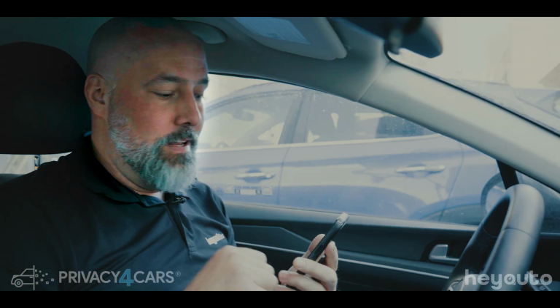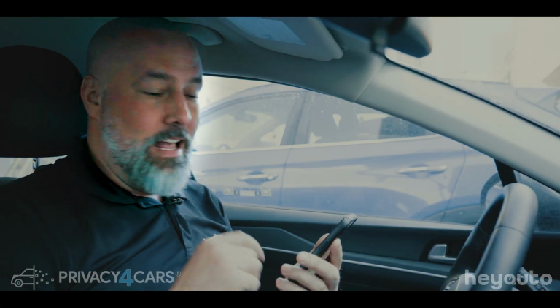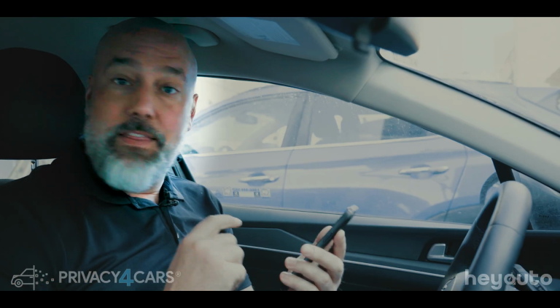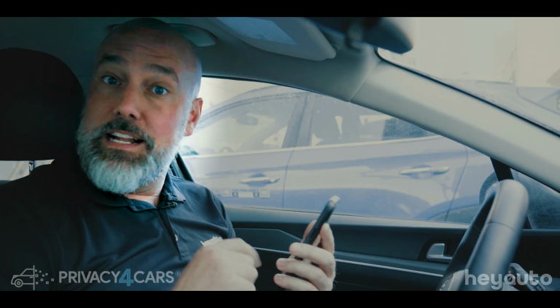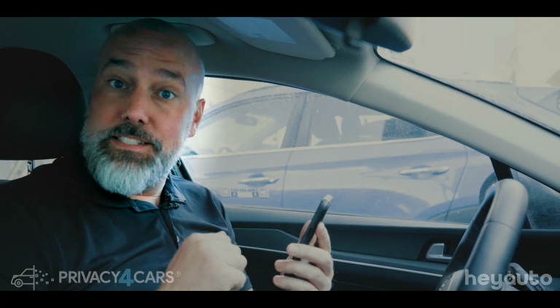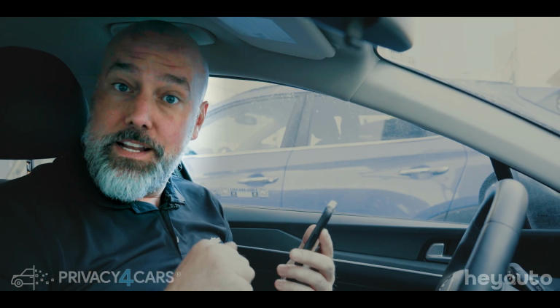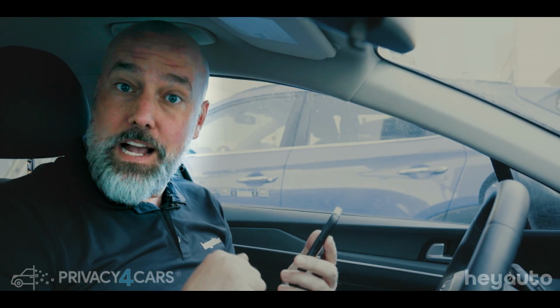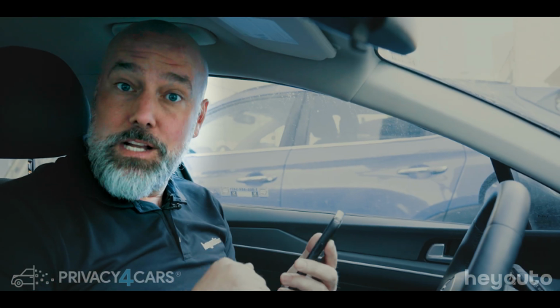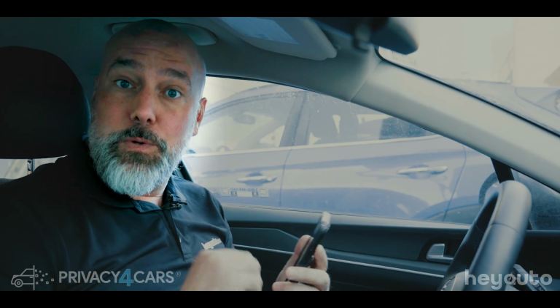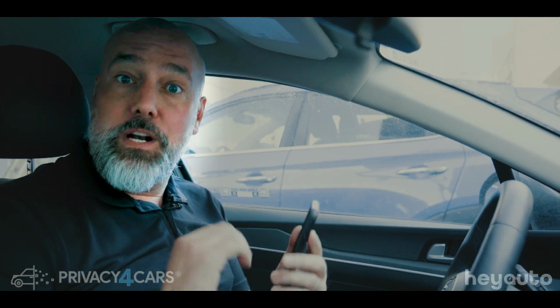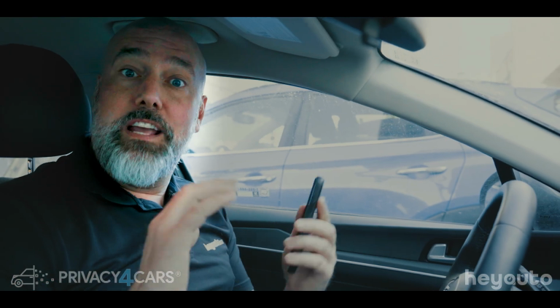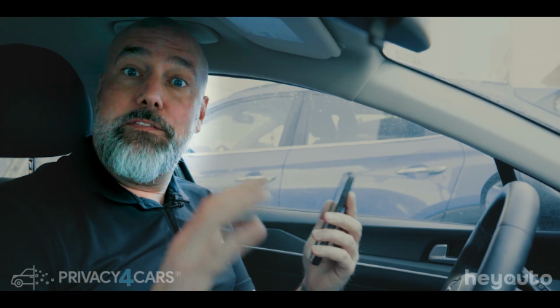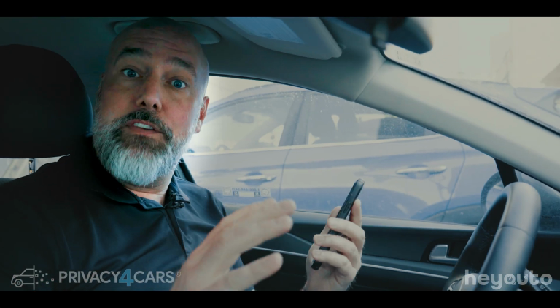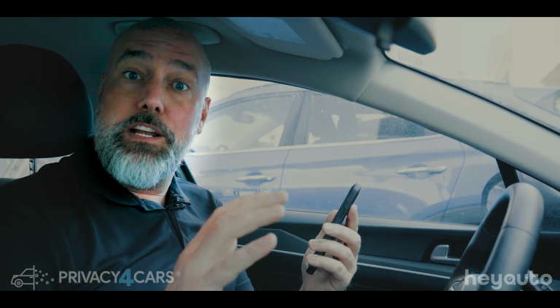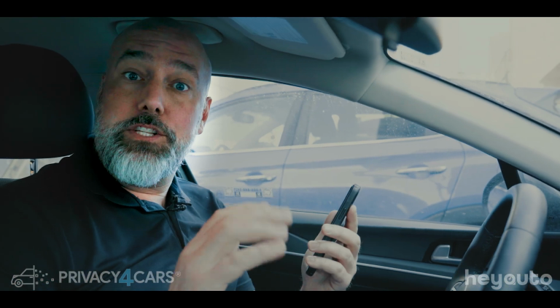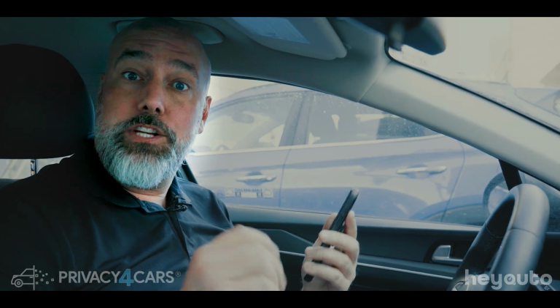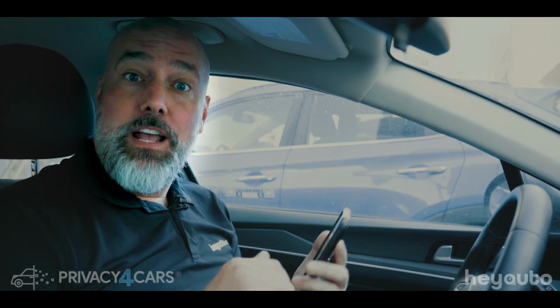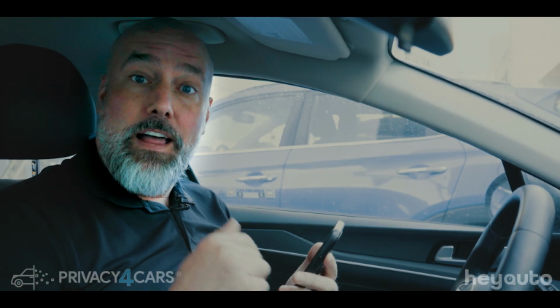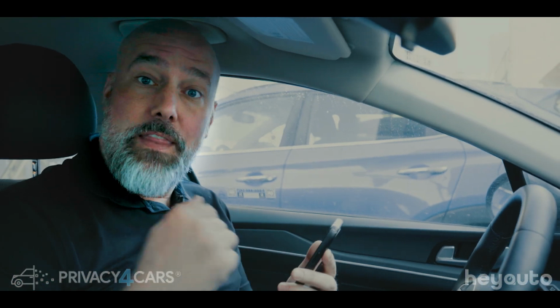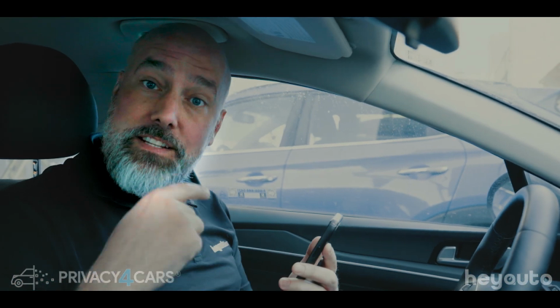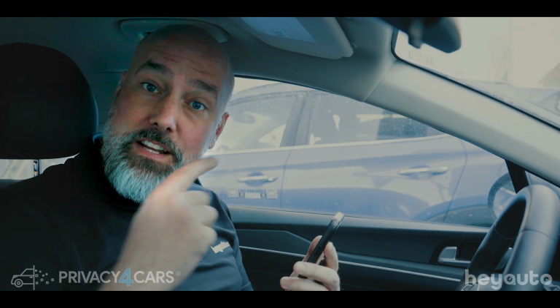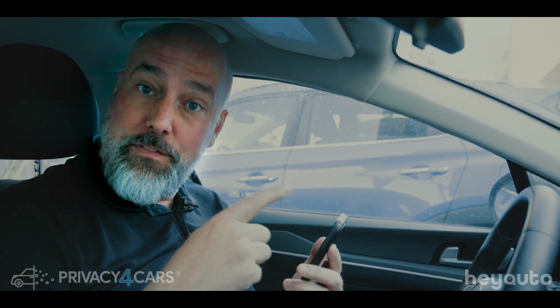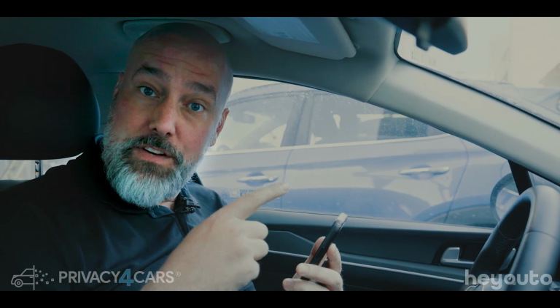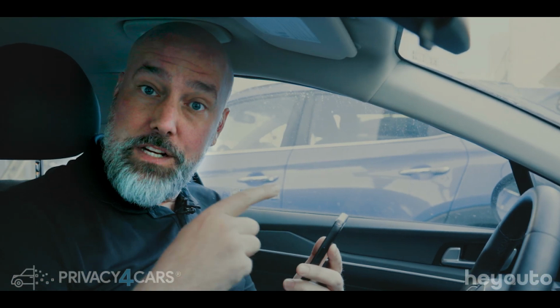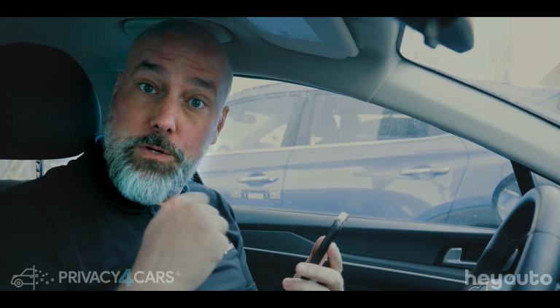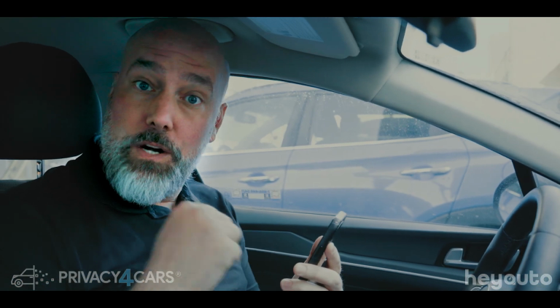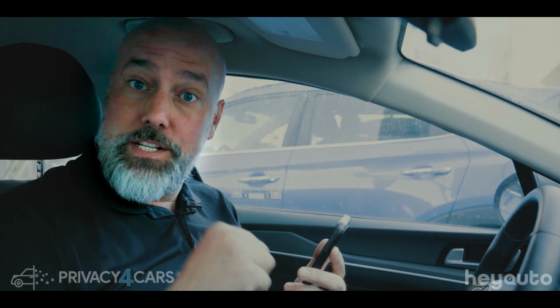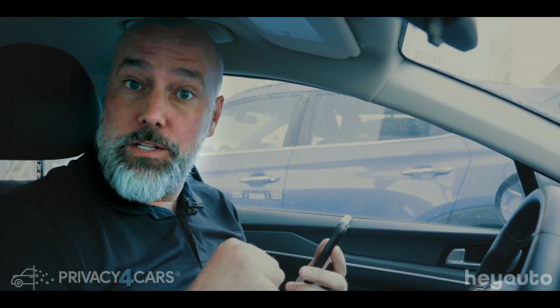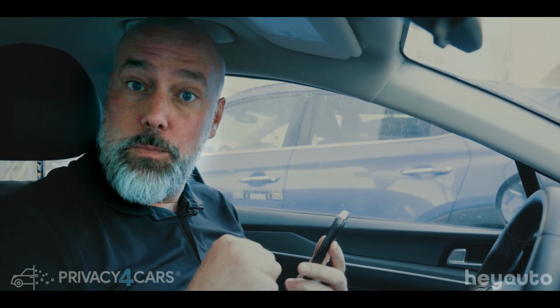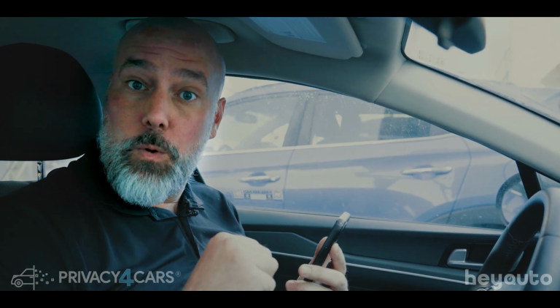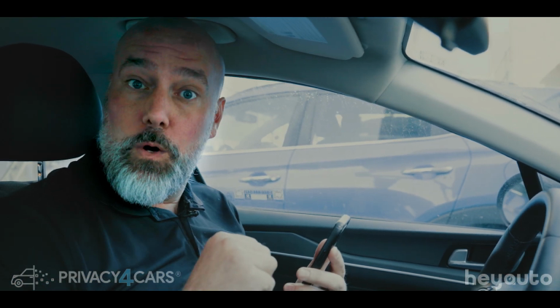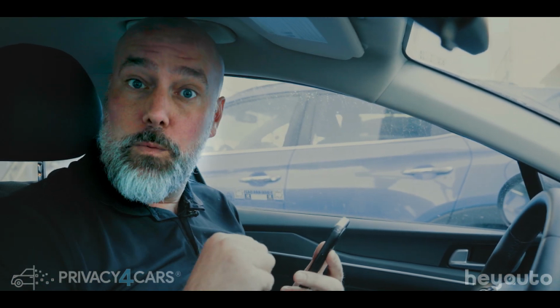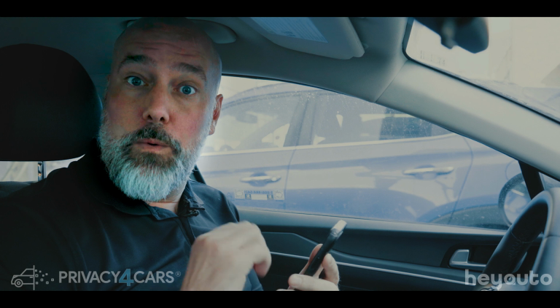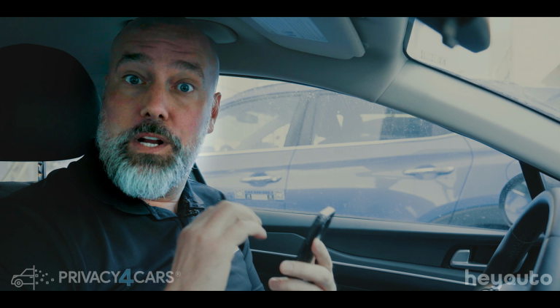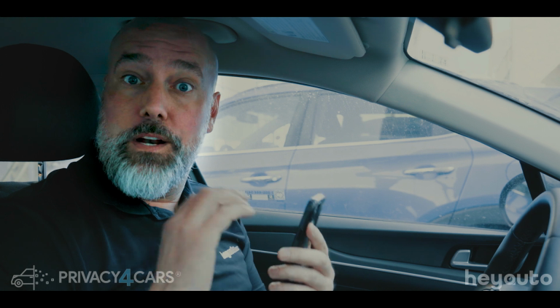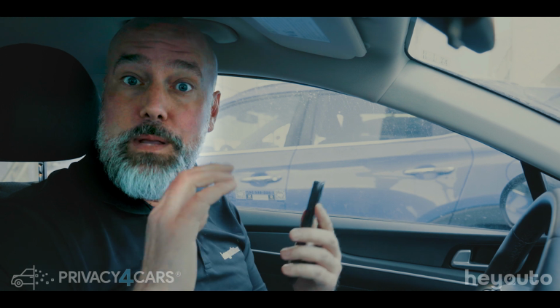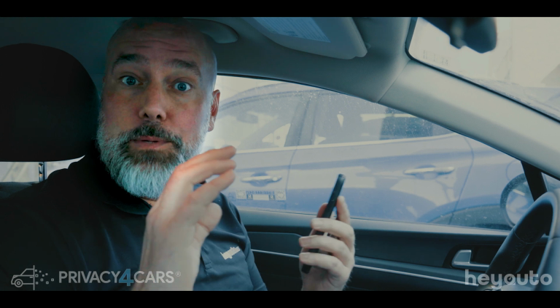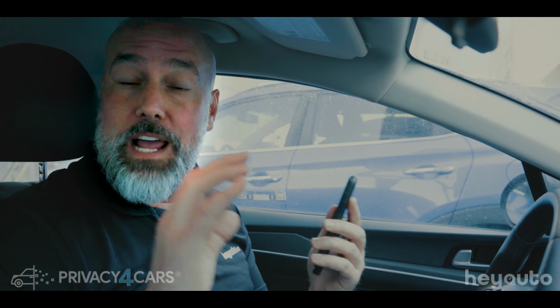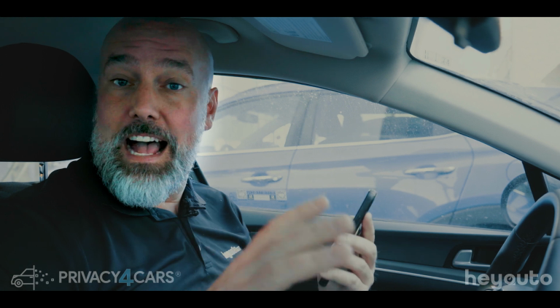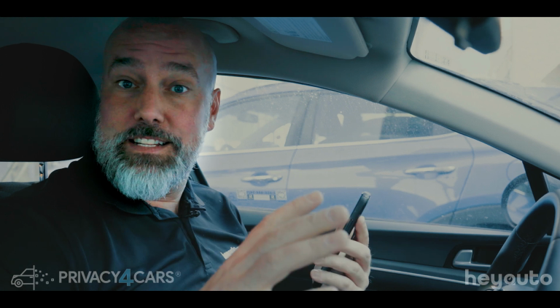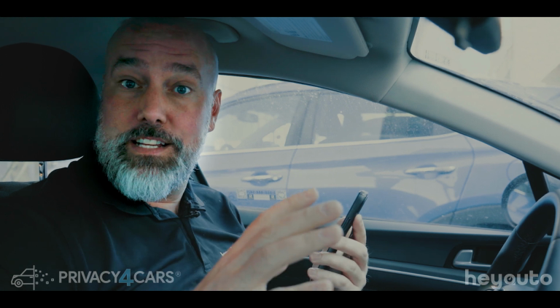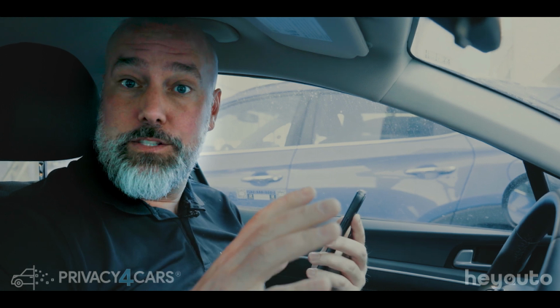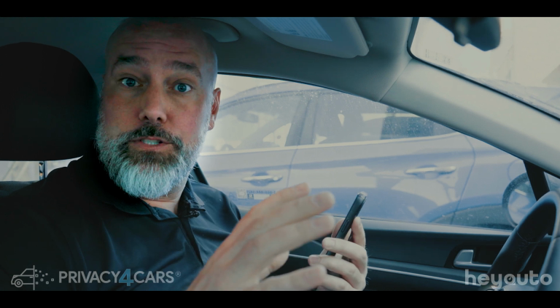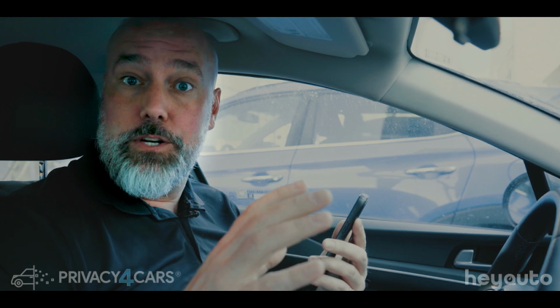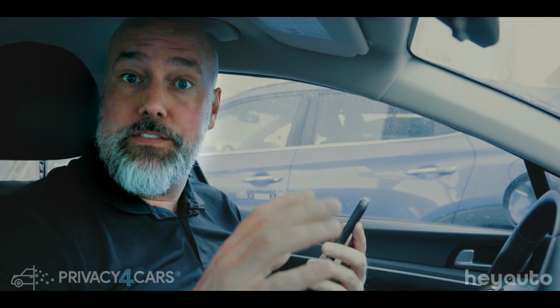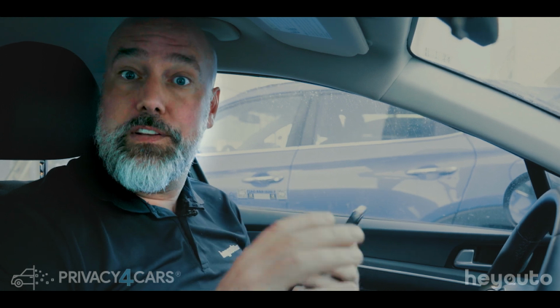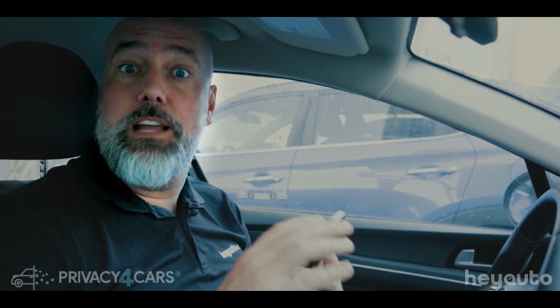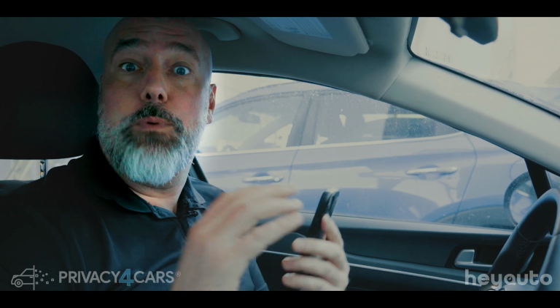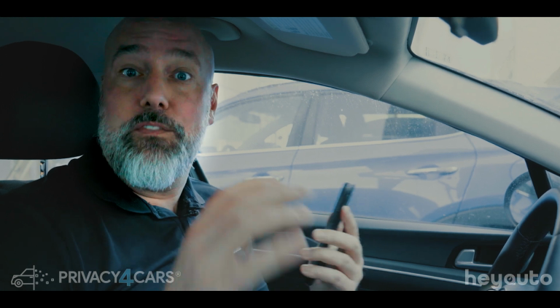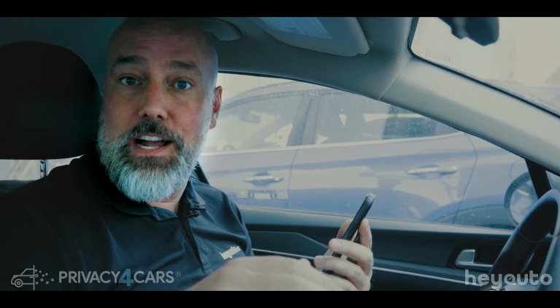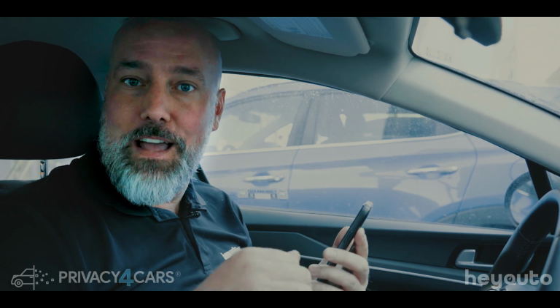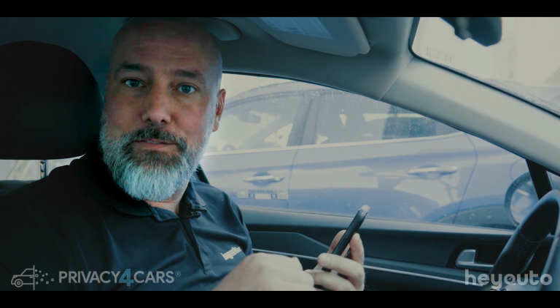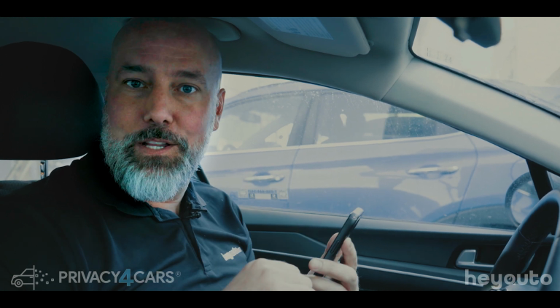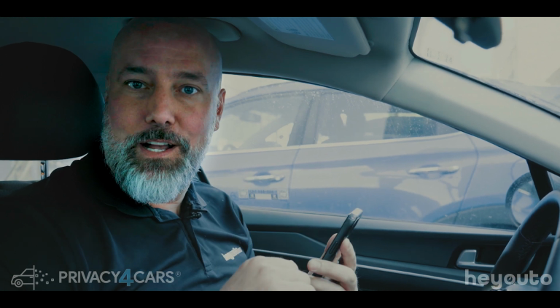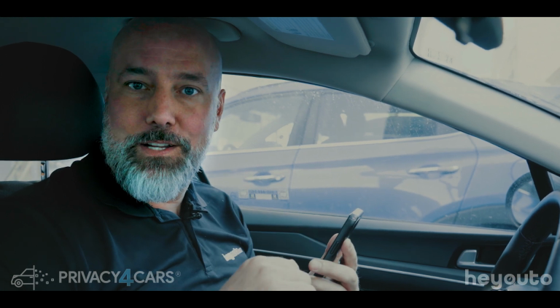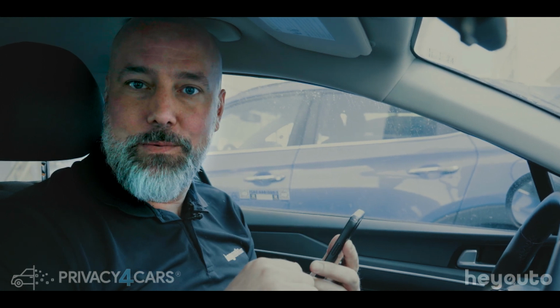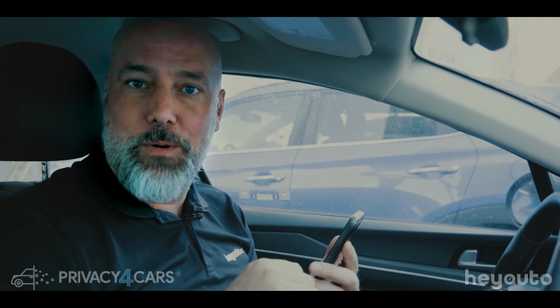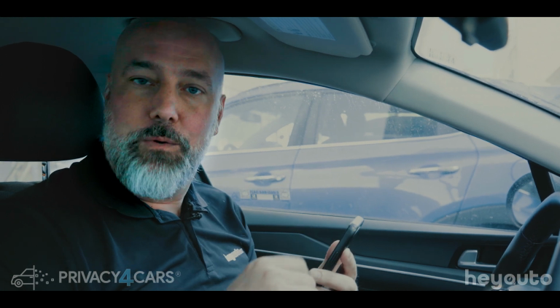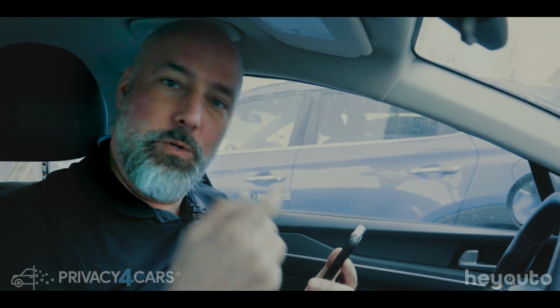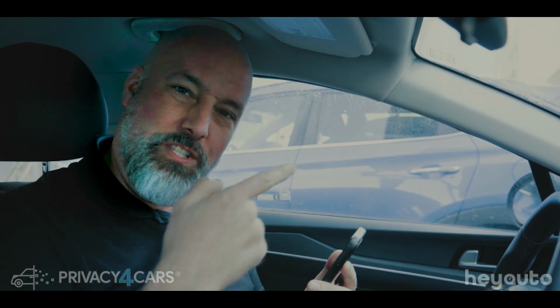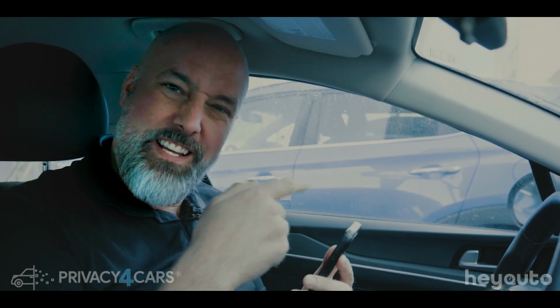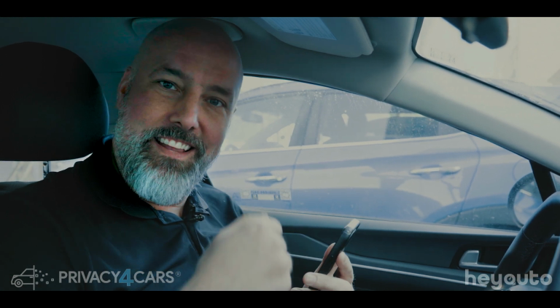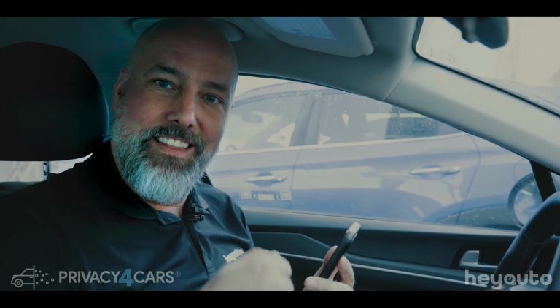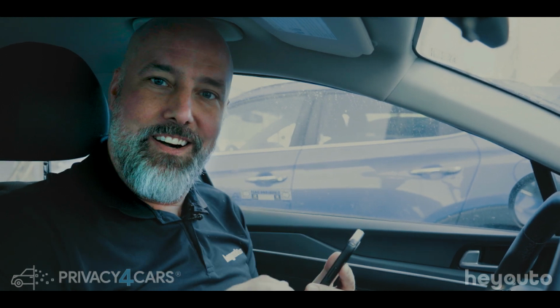And that's it guys. We're going to hit Finish and that's going to feed to our dealer portal where we're going to be able to access the certificate and provide that for the customer.